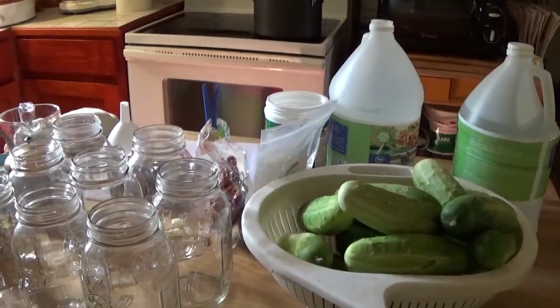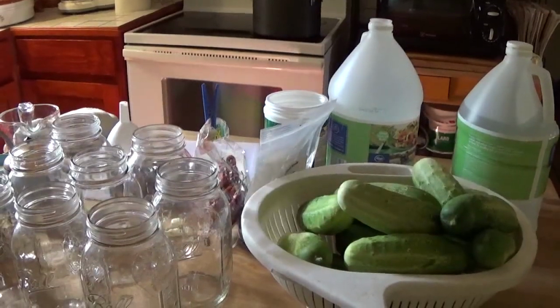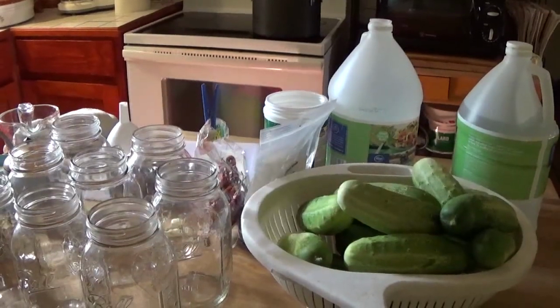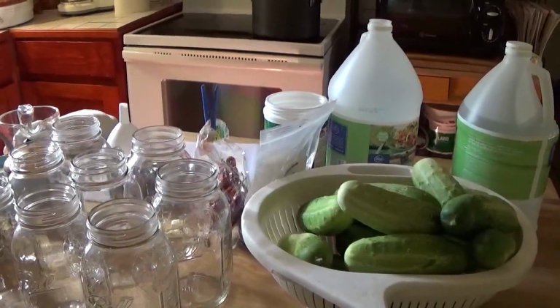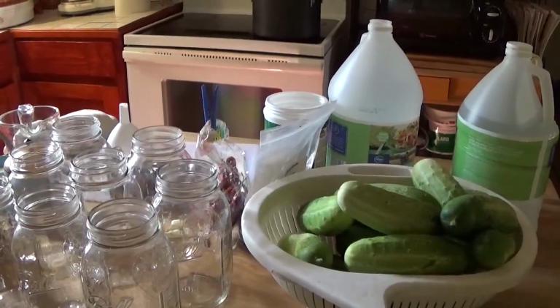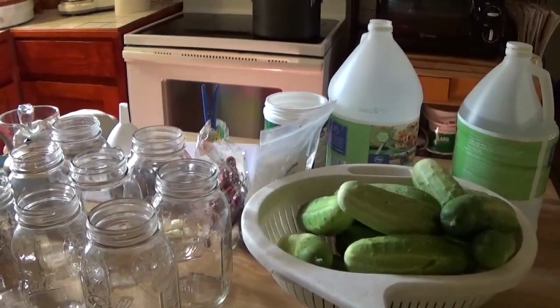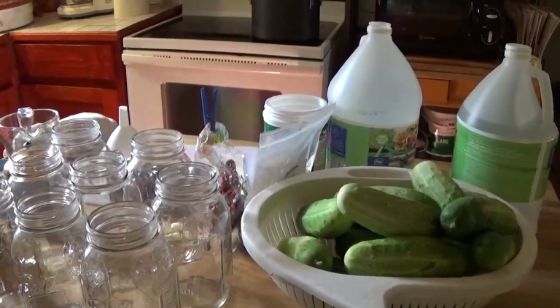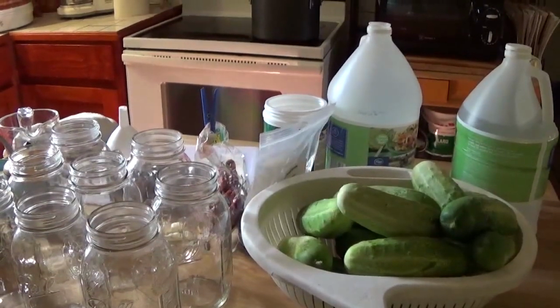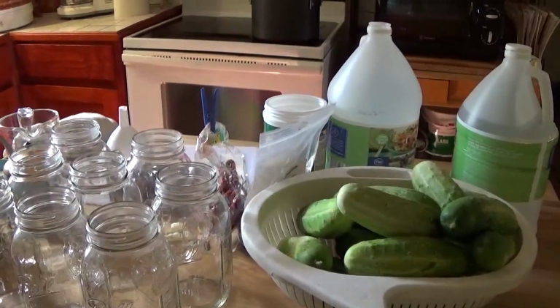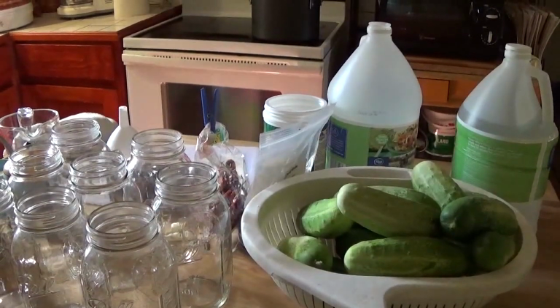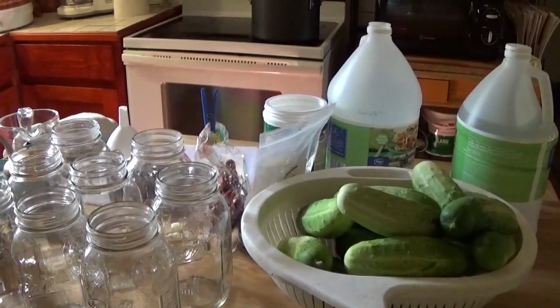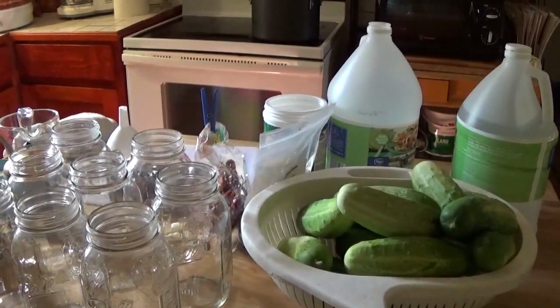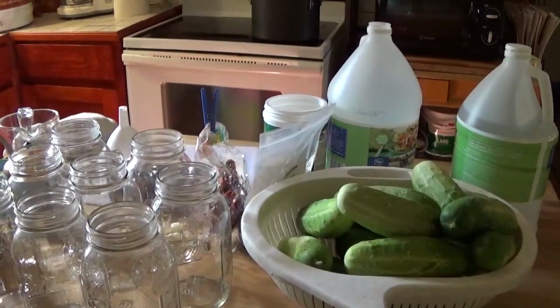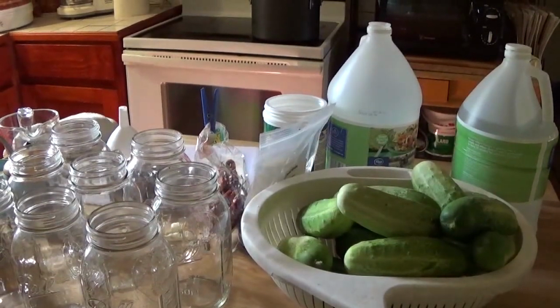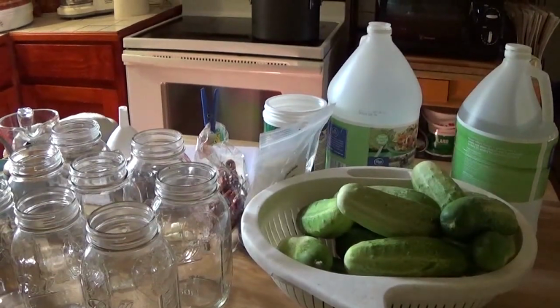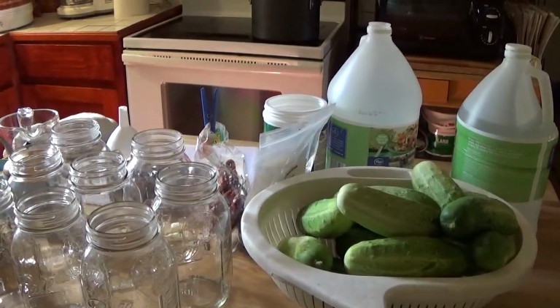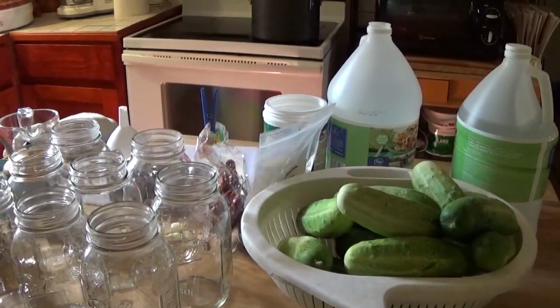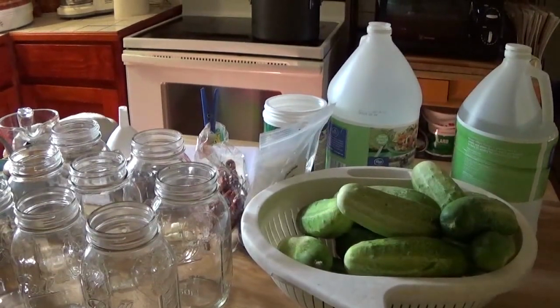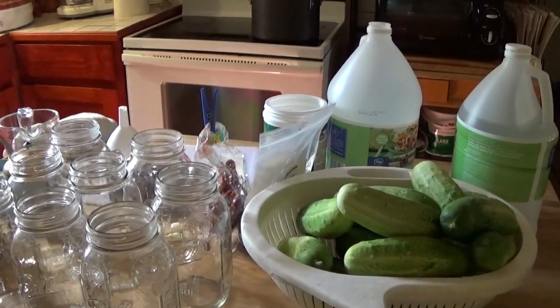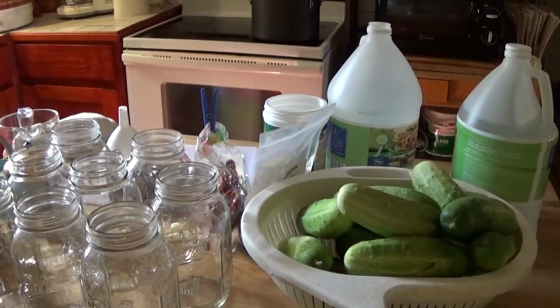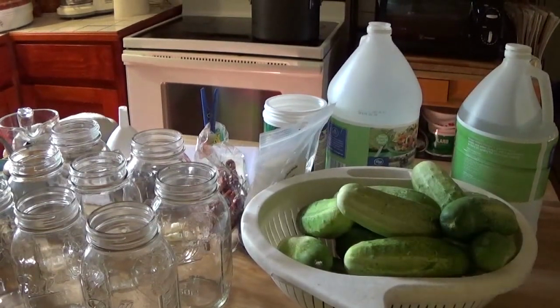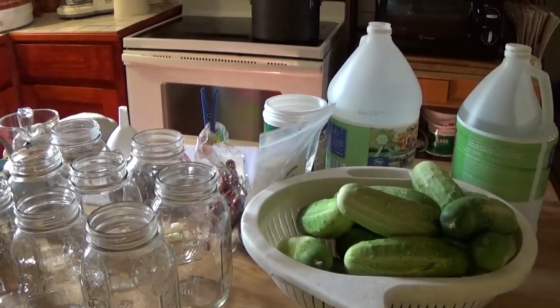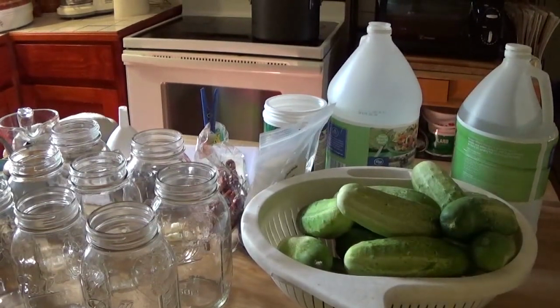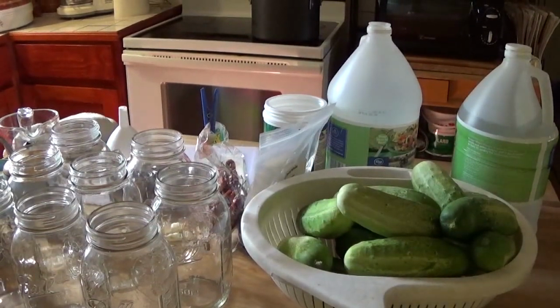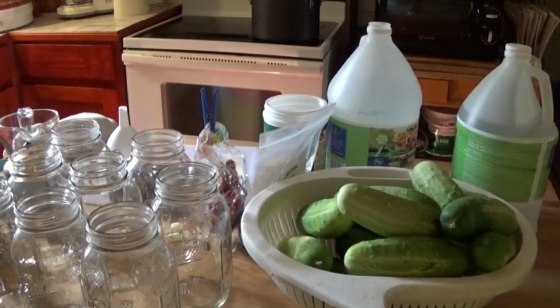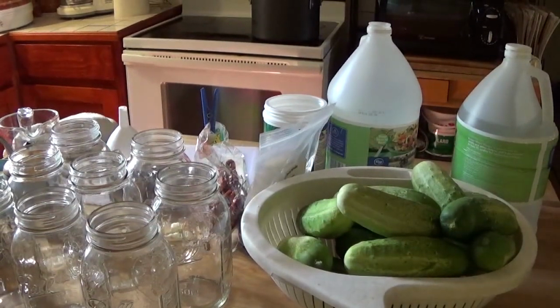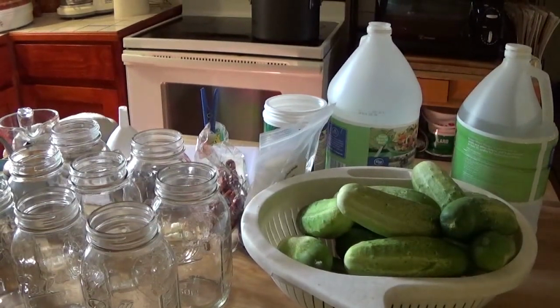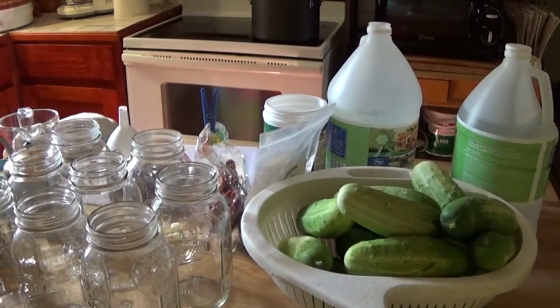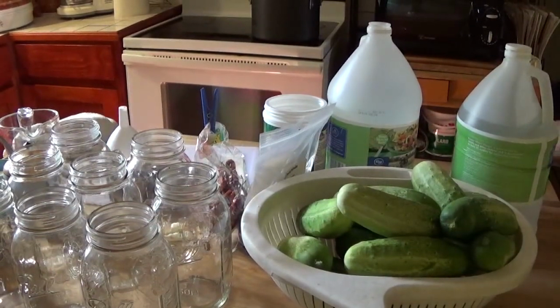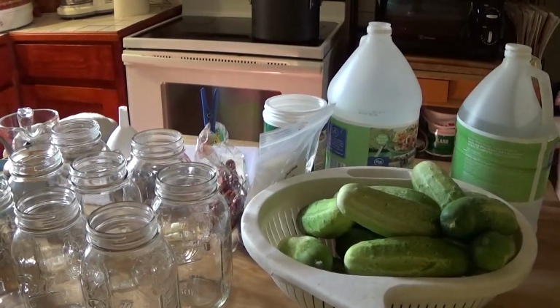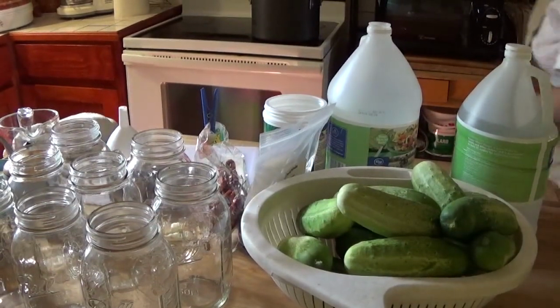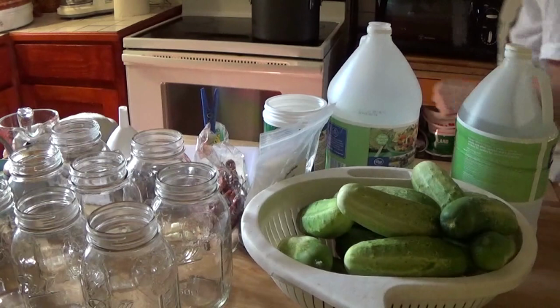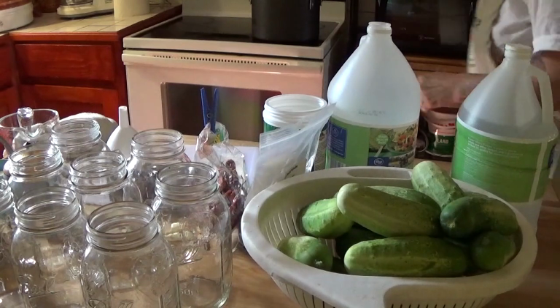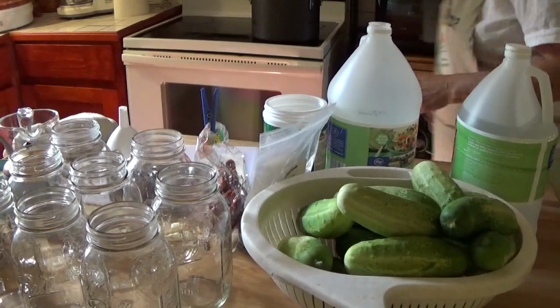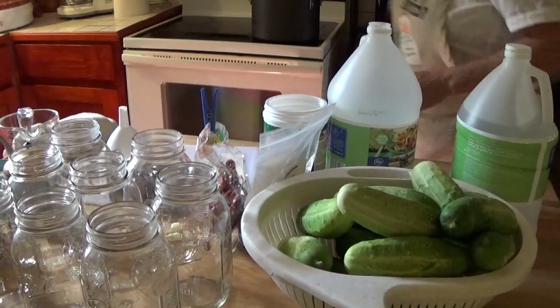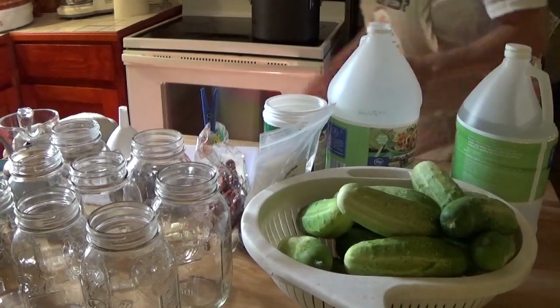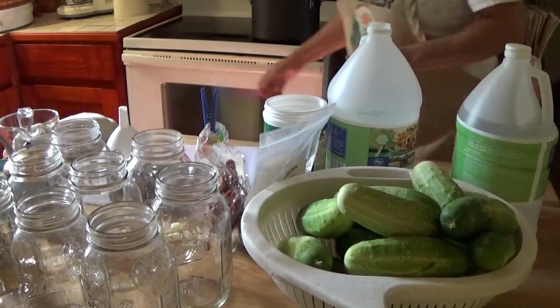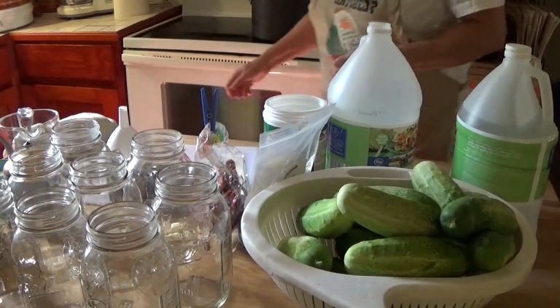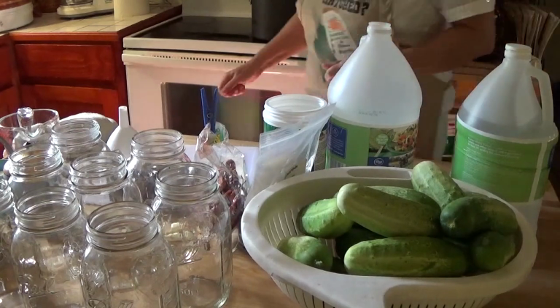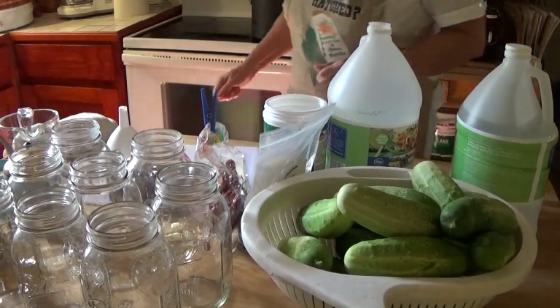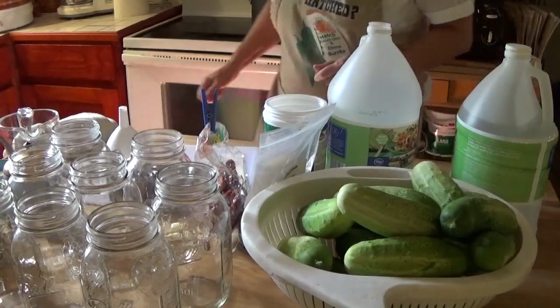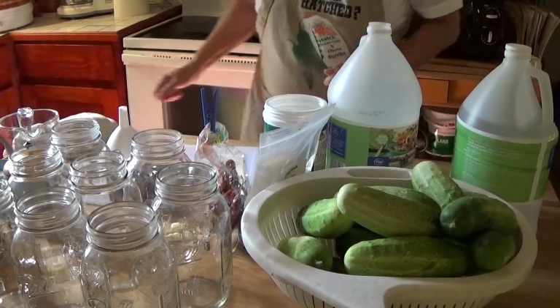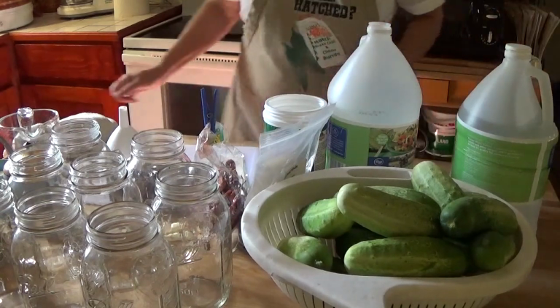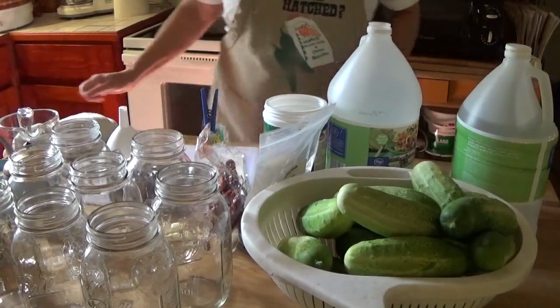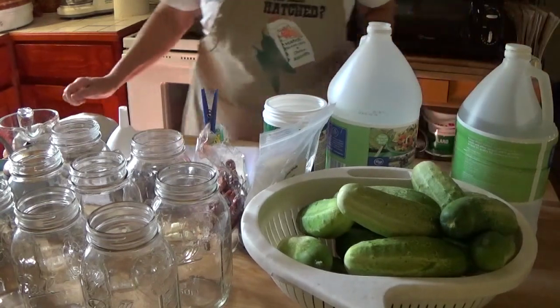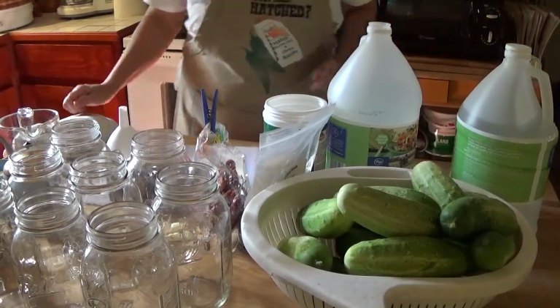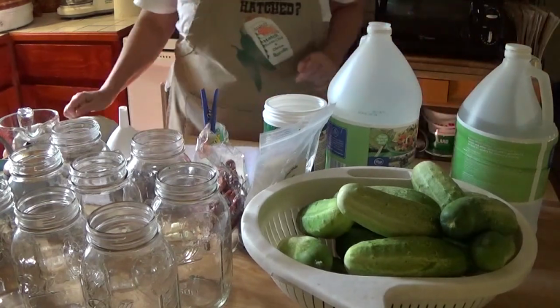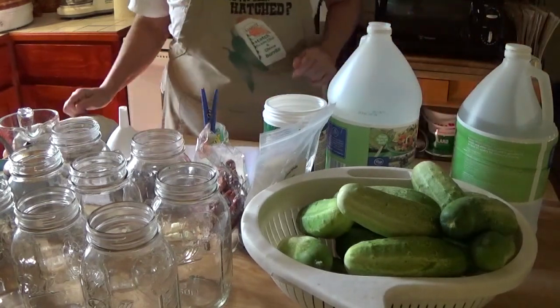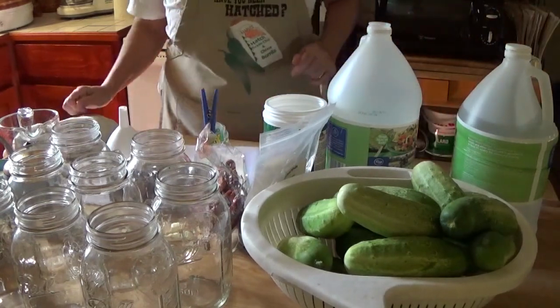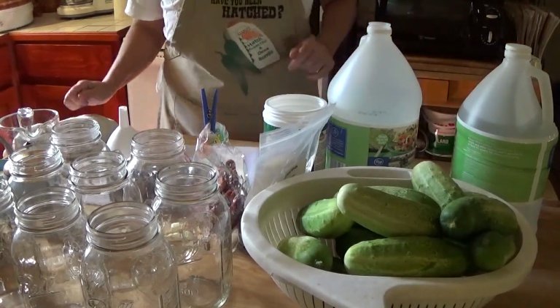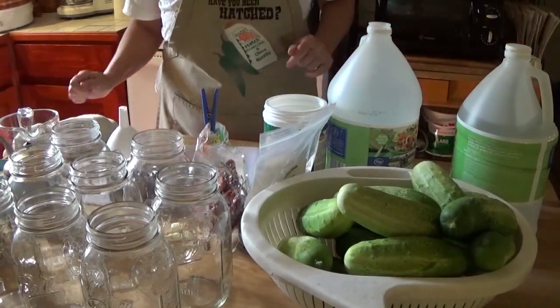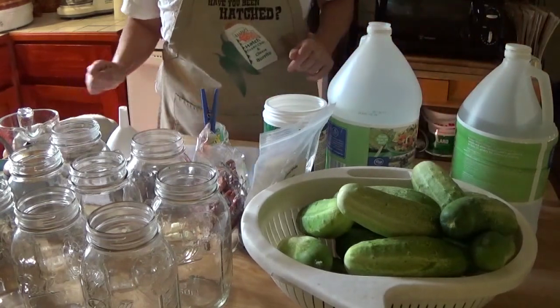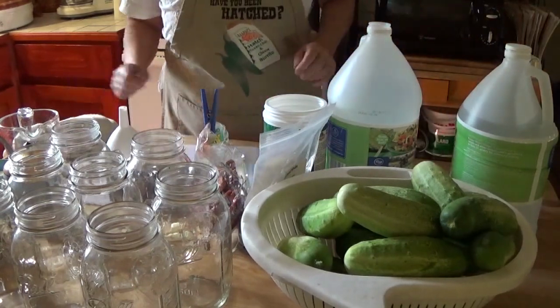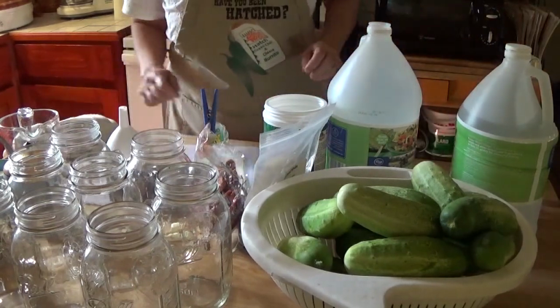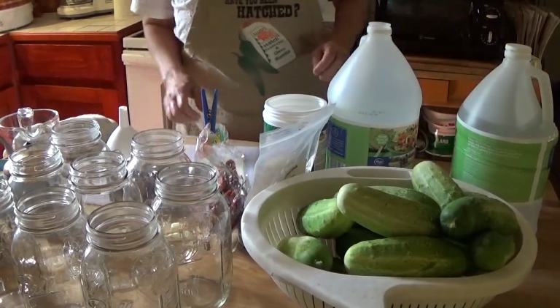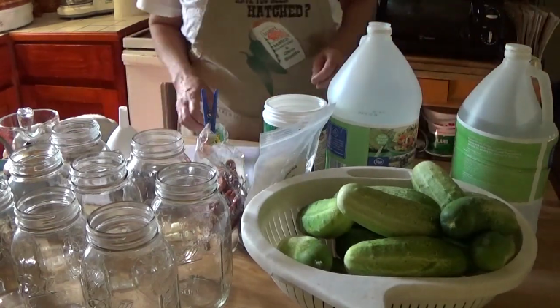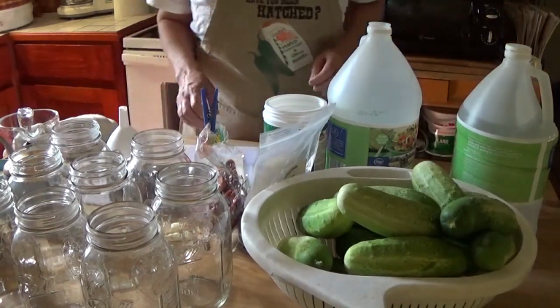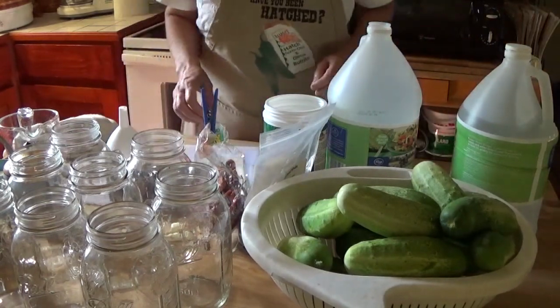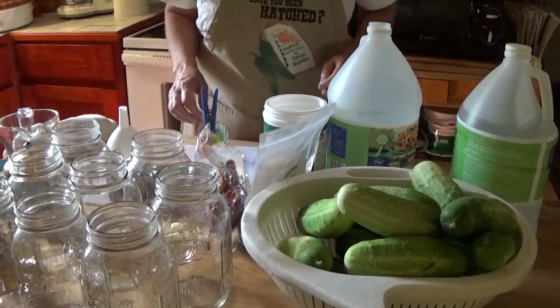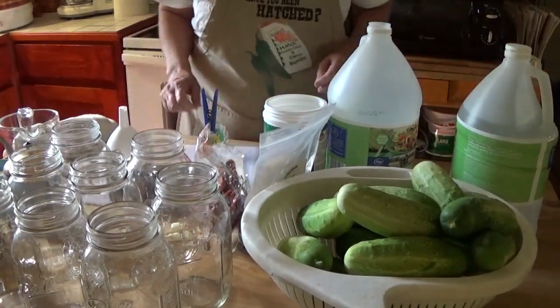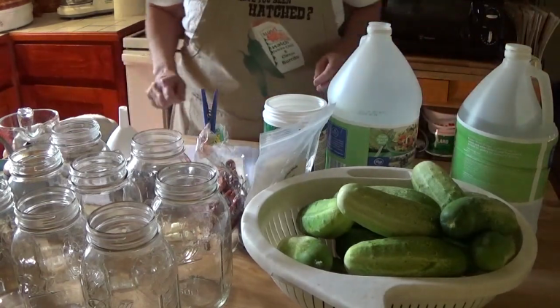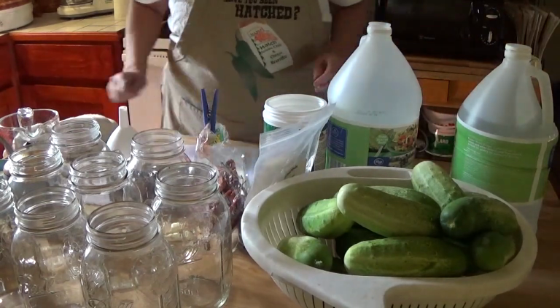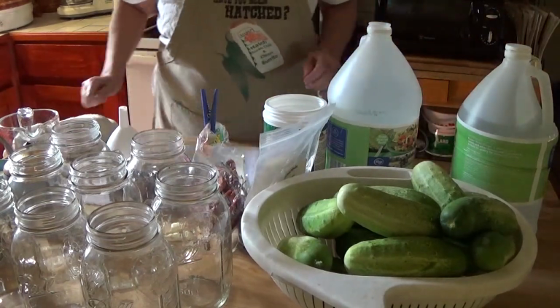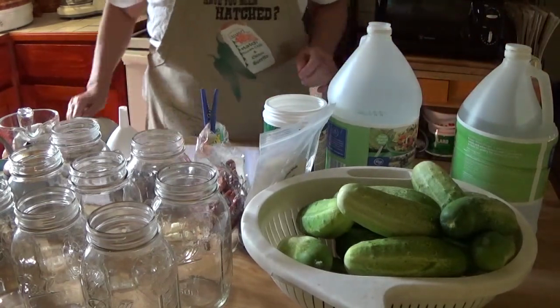Hello, welcome to Pecan Corner. I'm Tina and today I'm going to make garlic dill pickles.